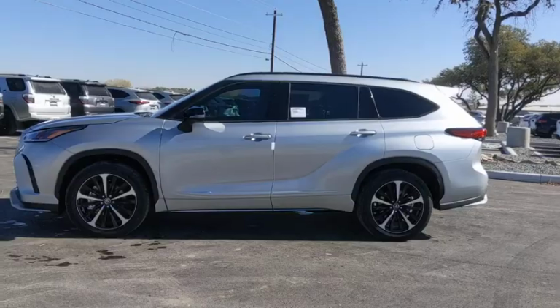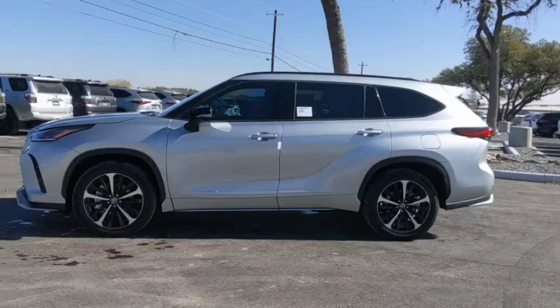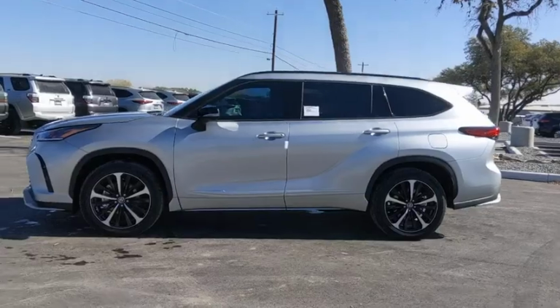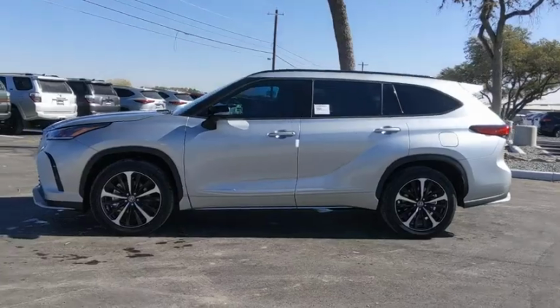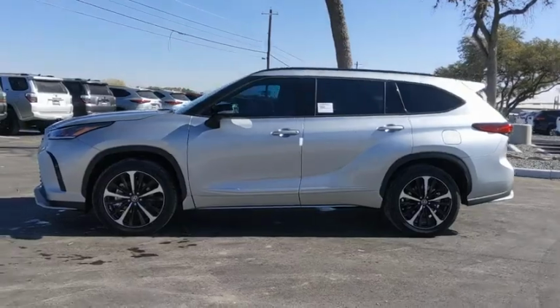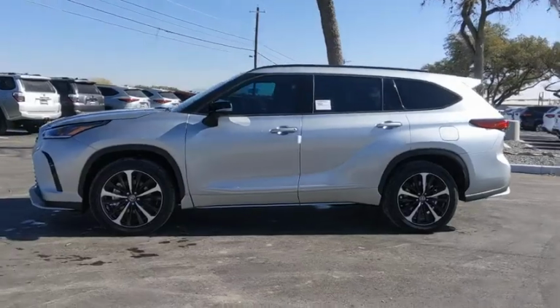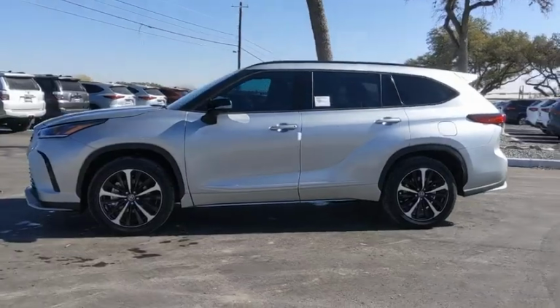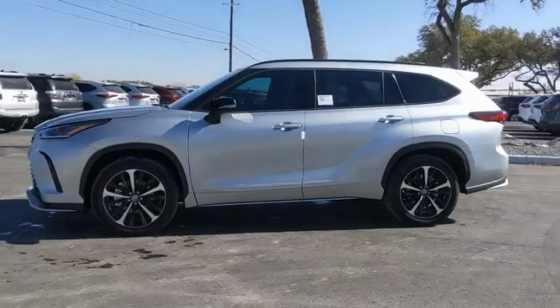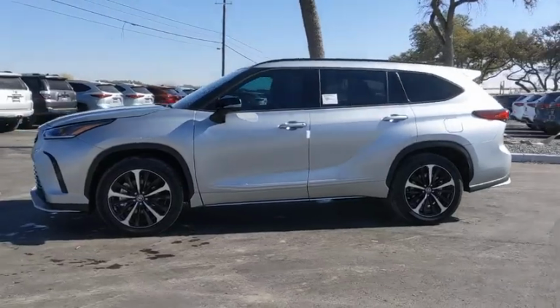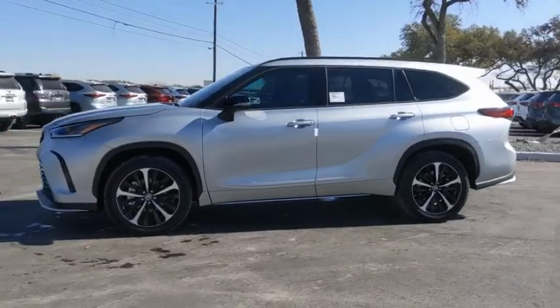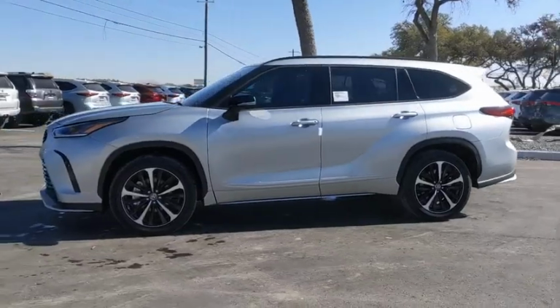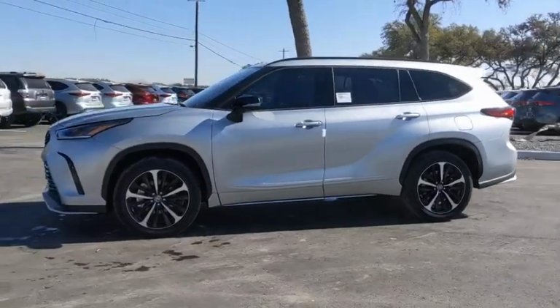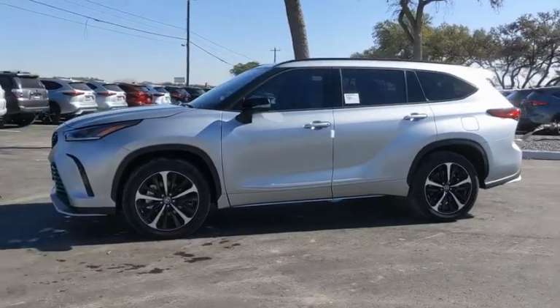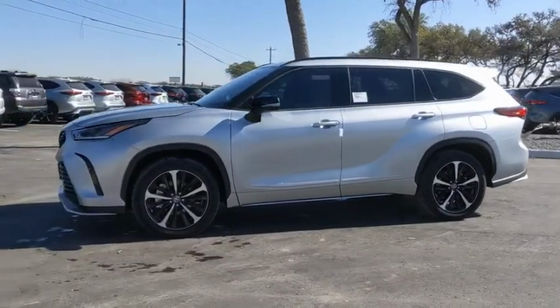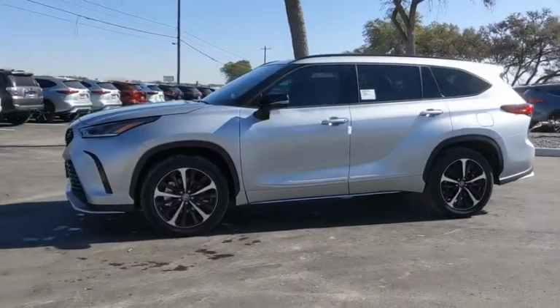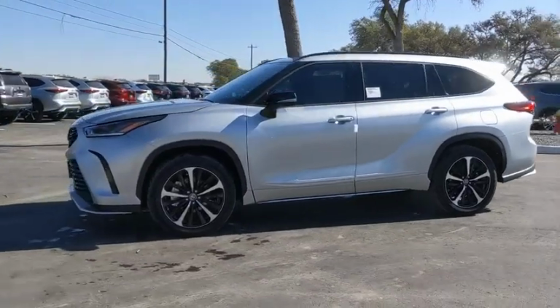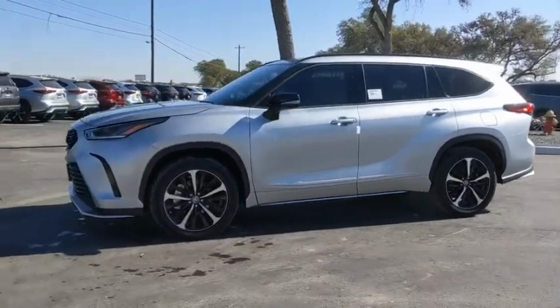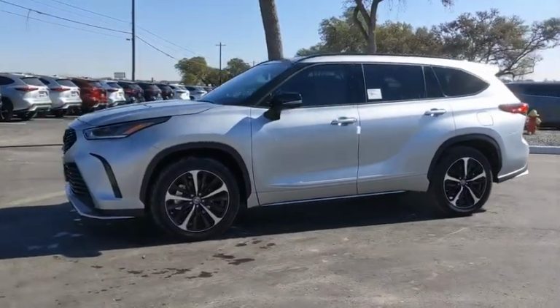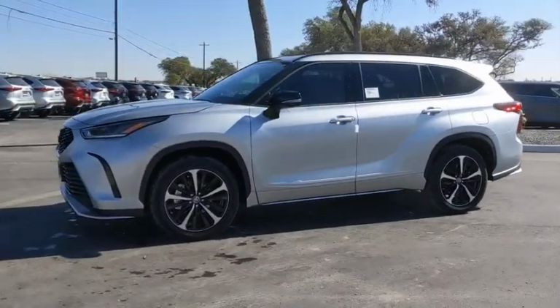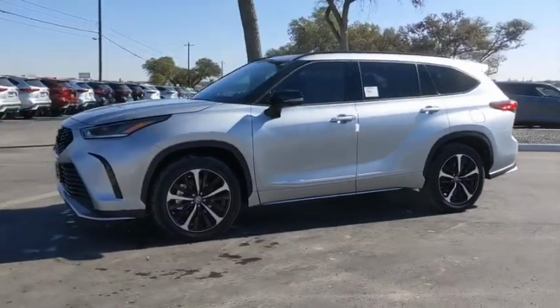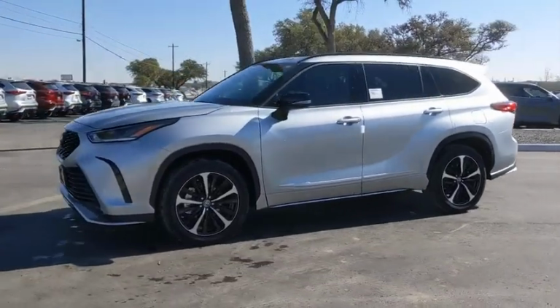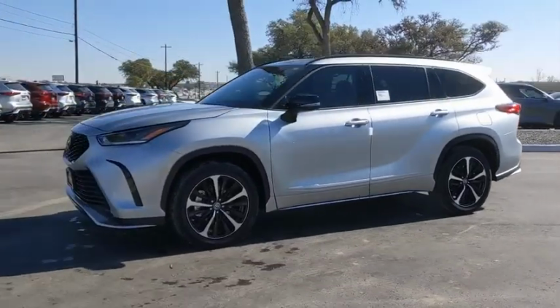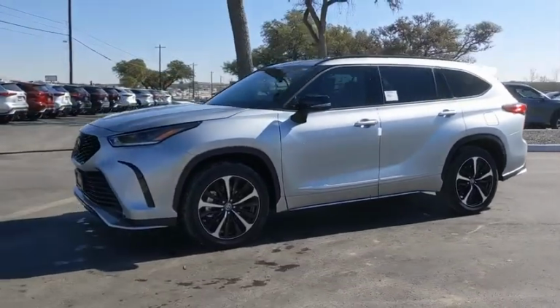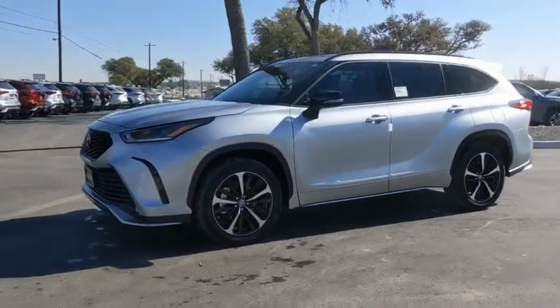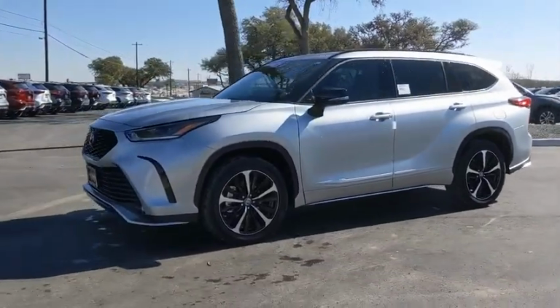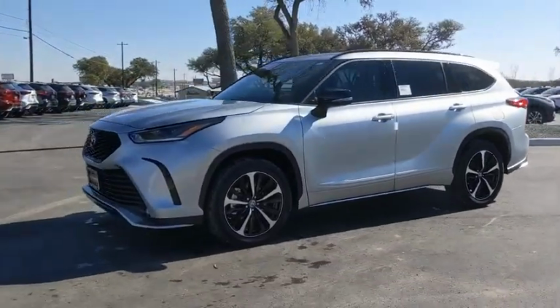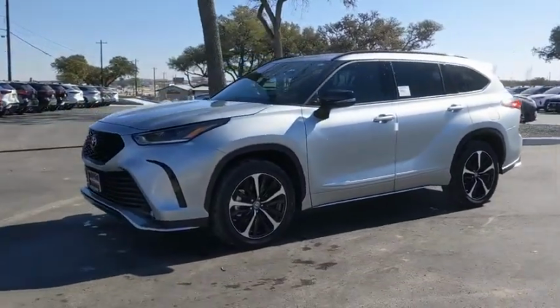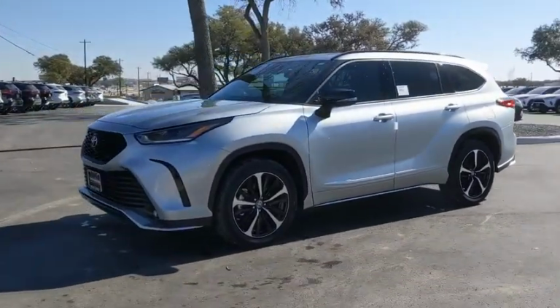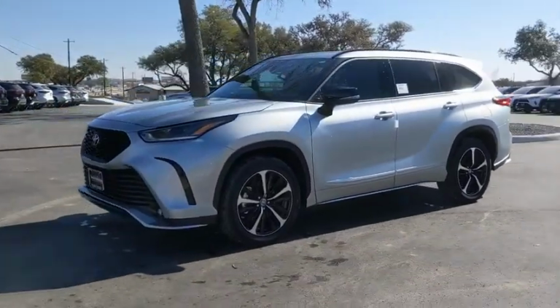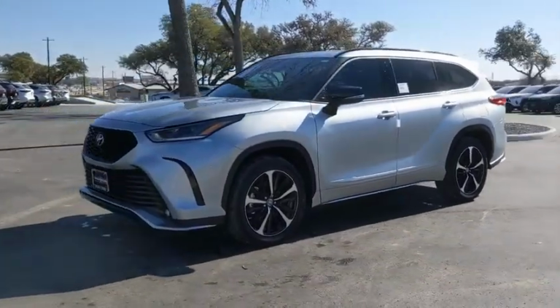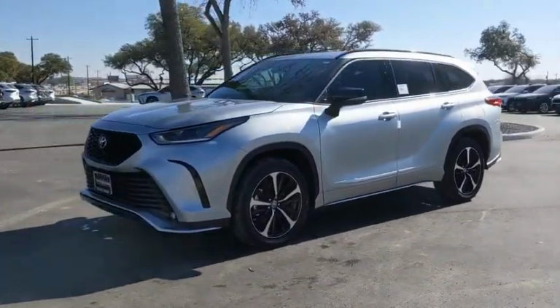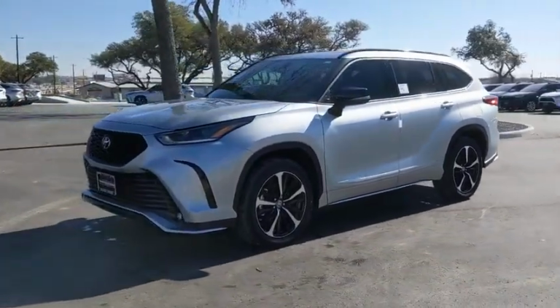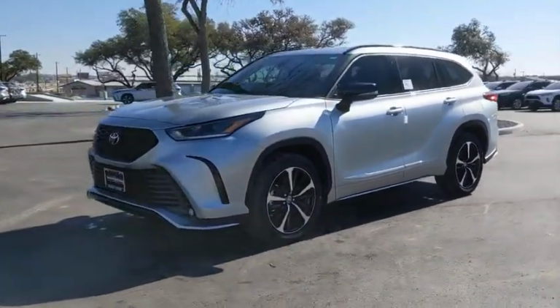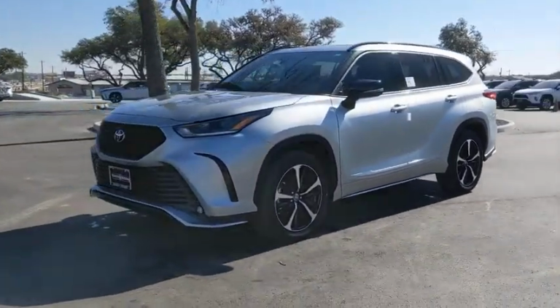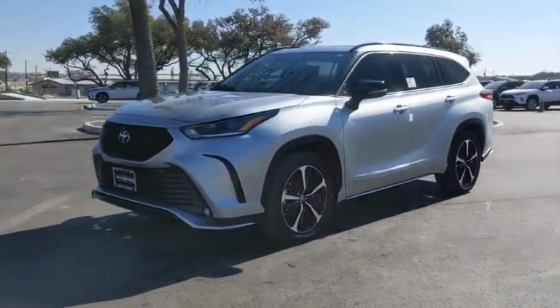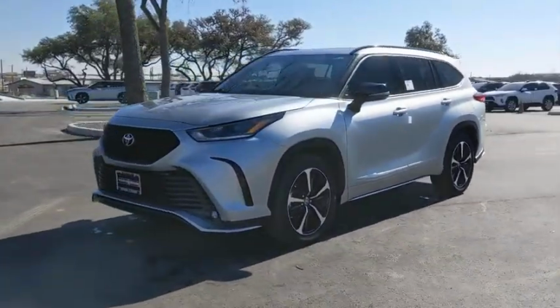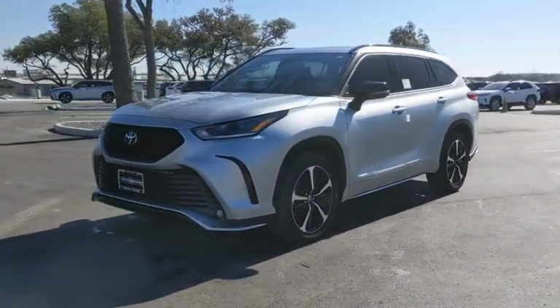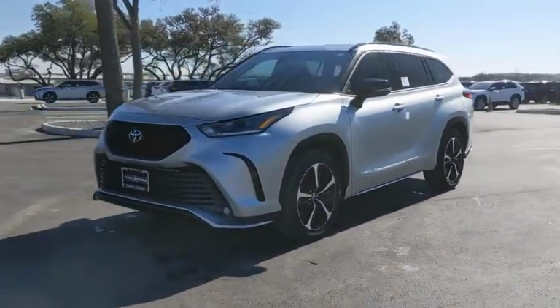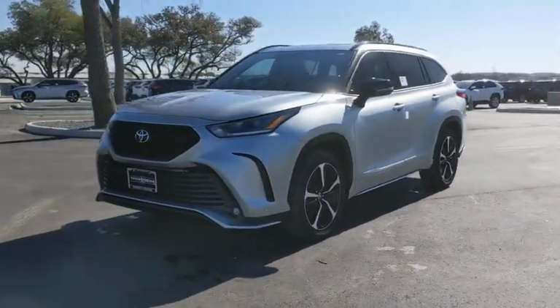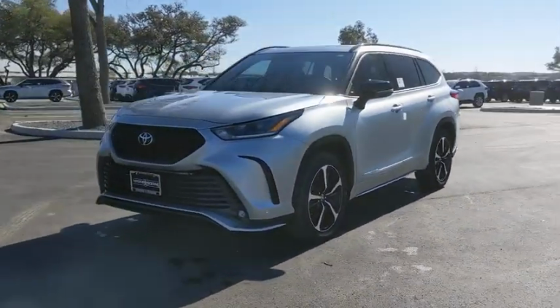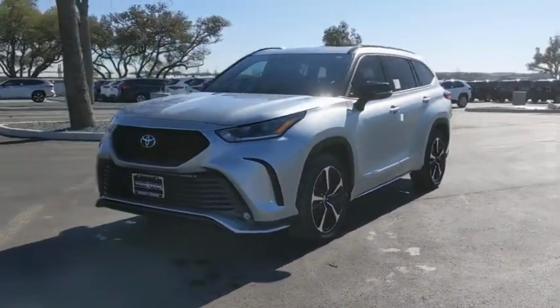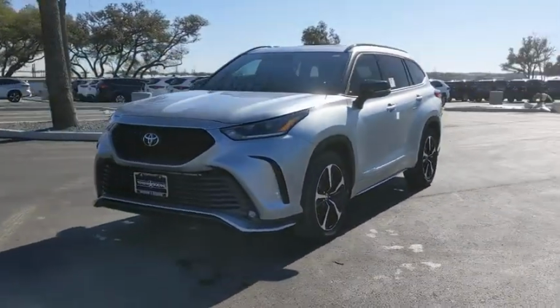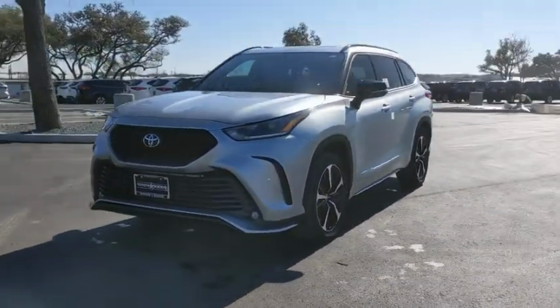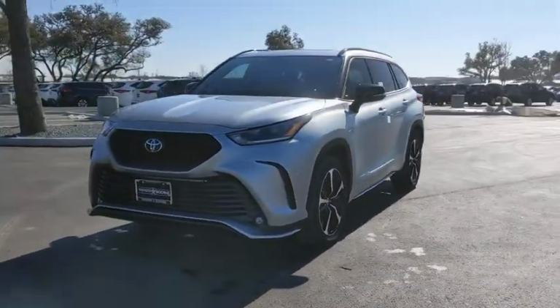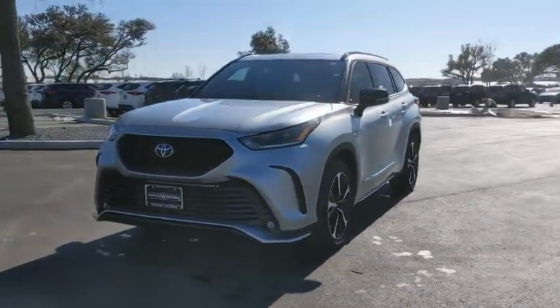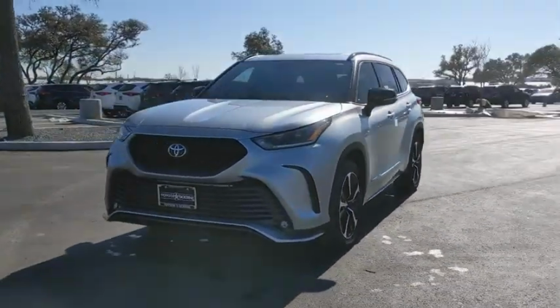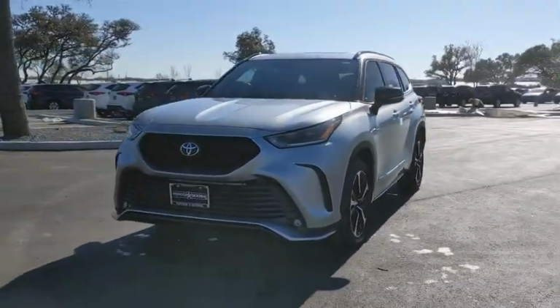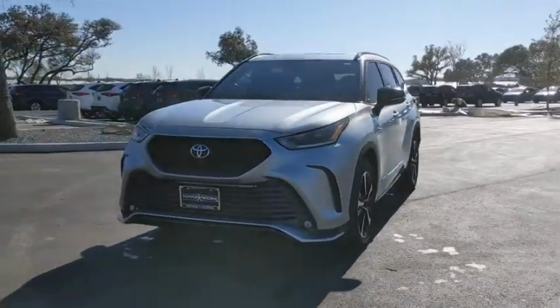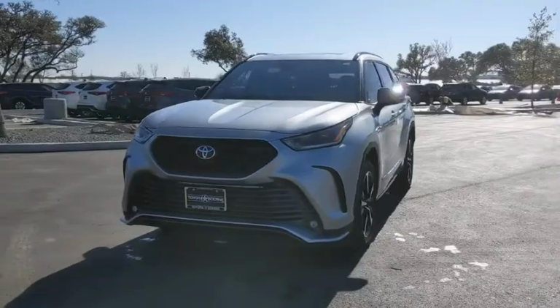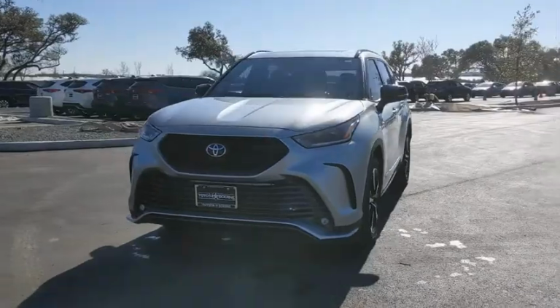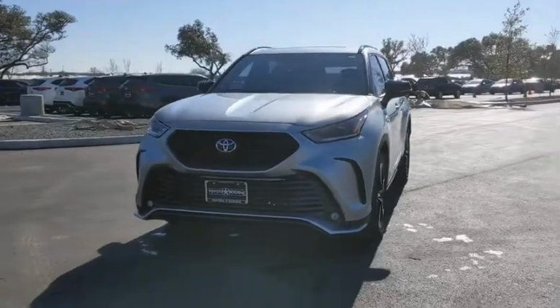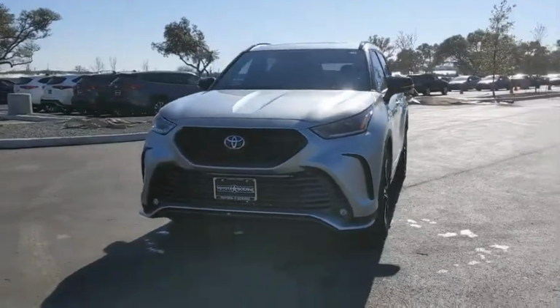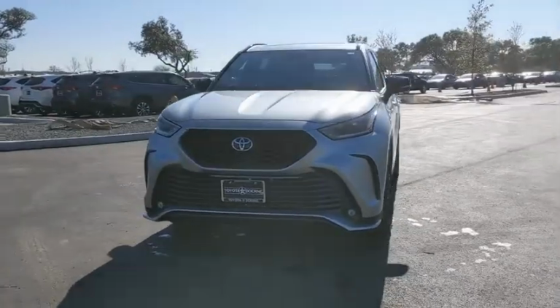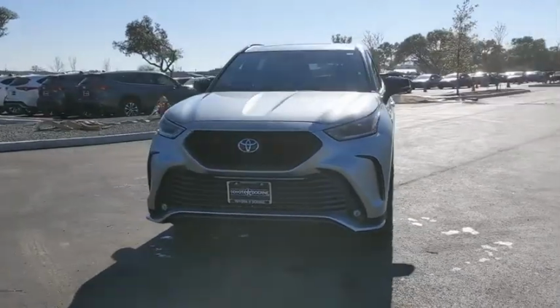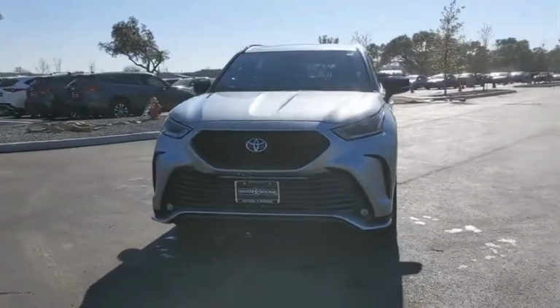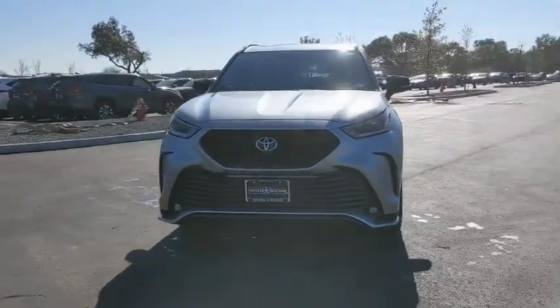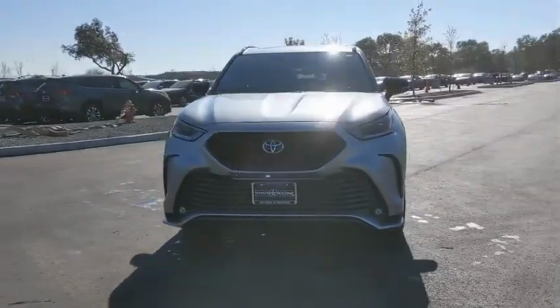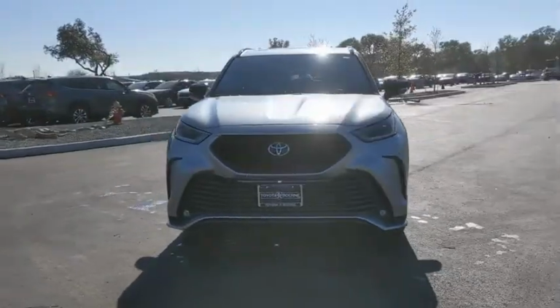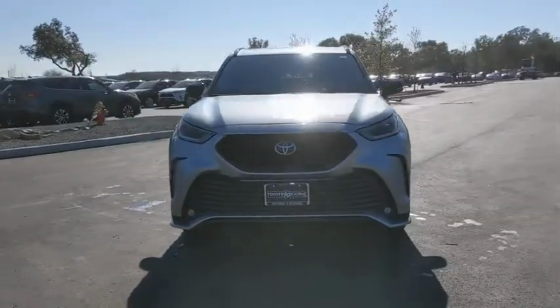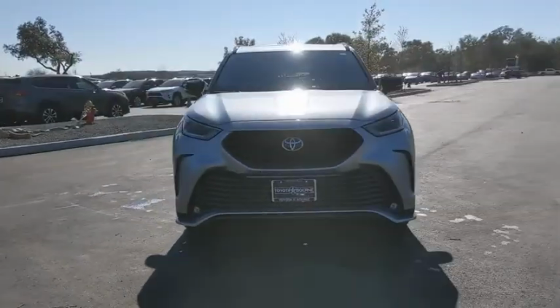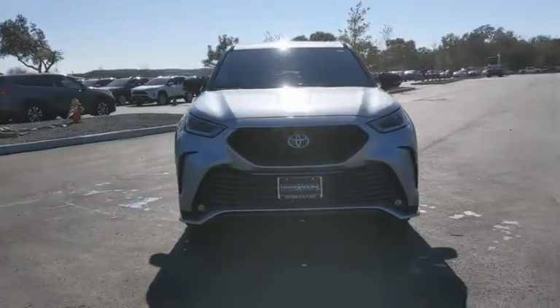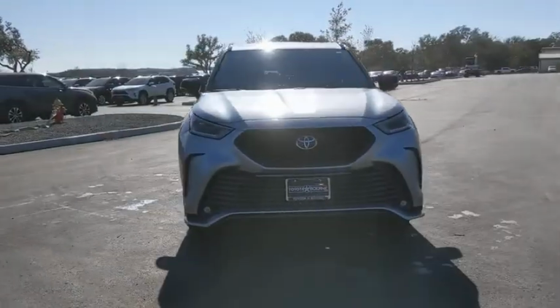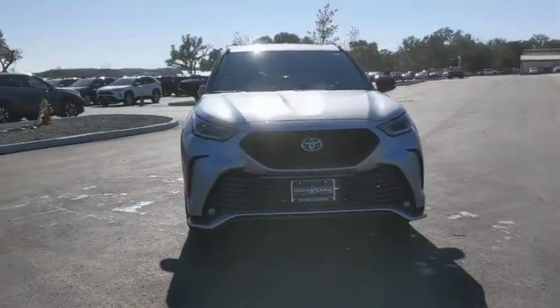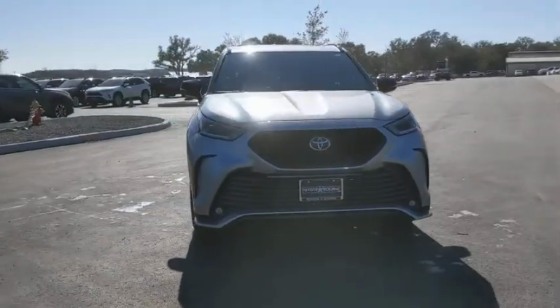Looking for the right vehicle? Check out the 2021 Toyota Highlander. The Highlander is the SUV that's thought of everything.